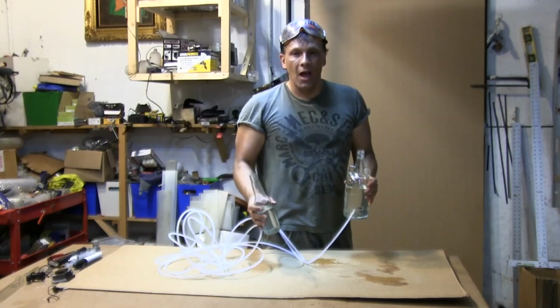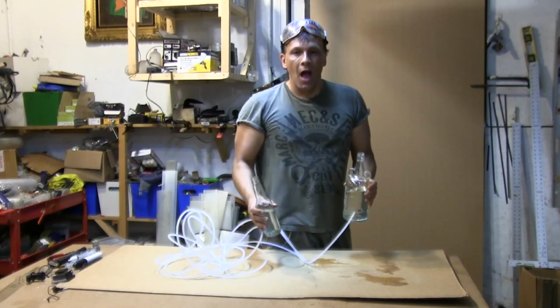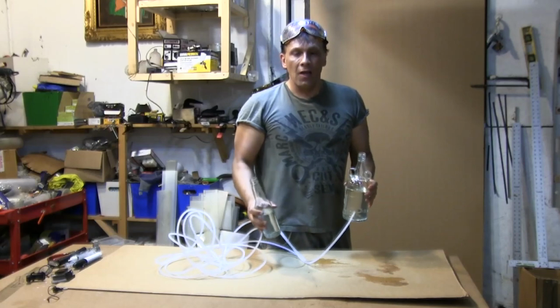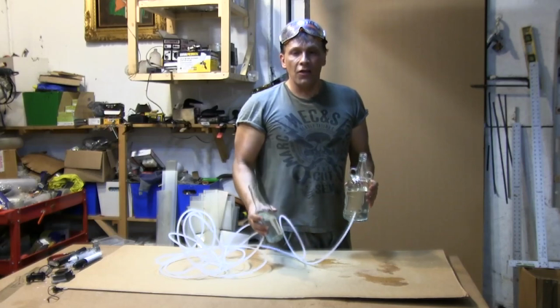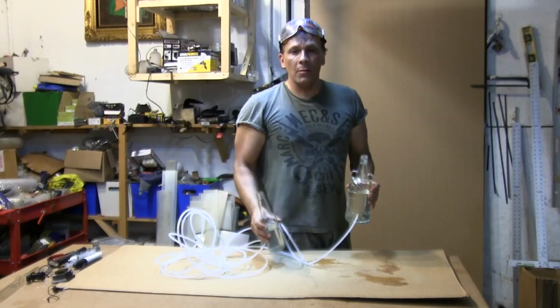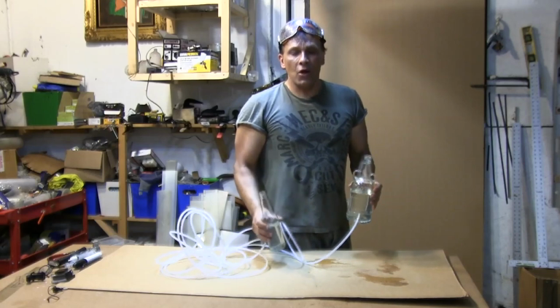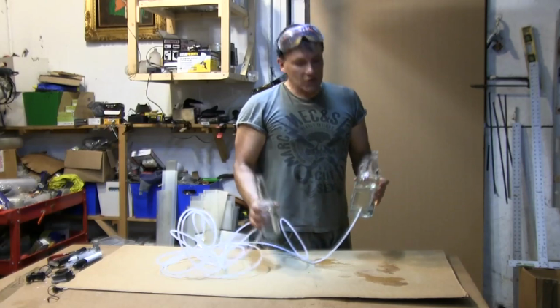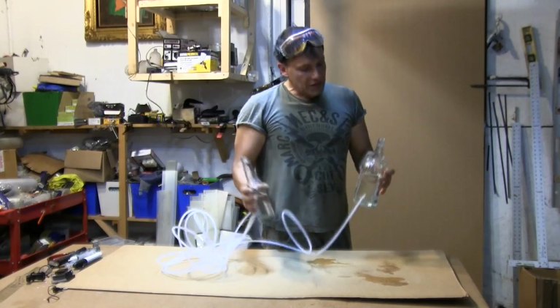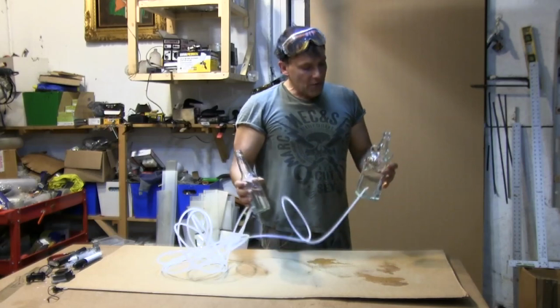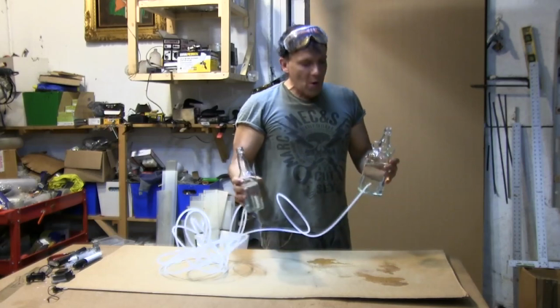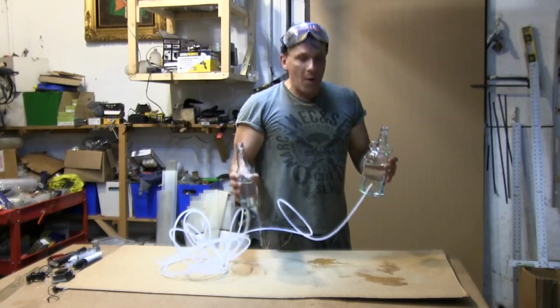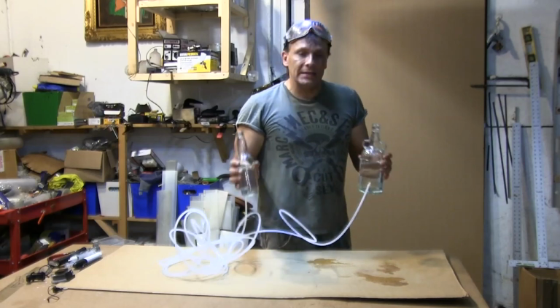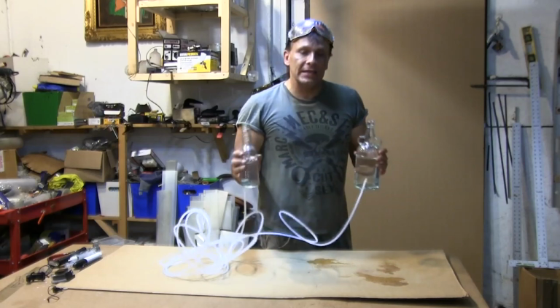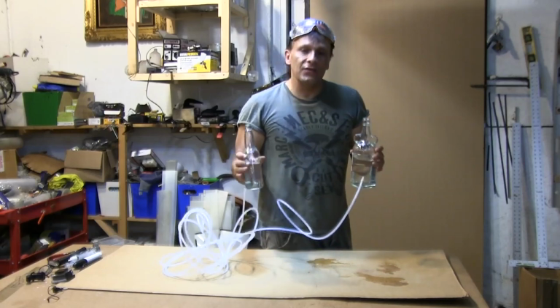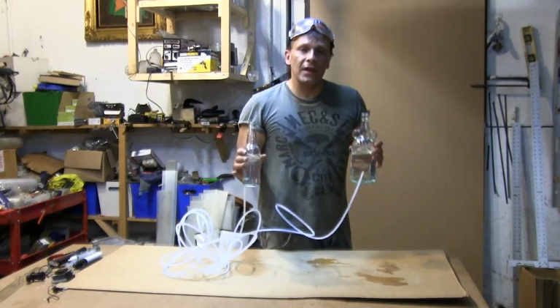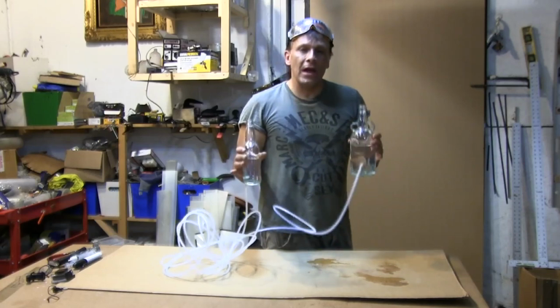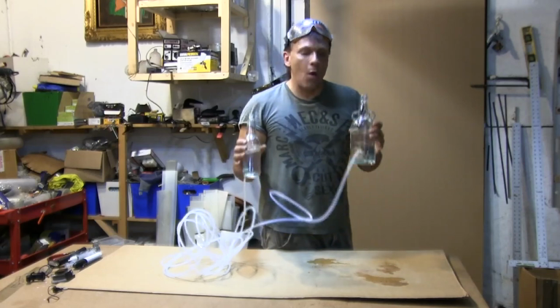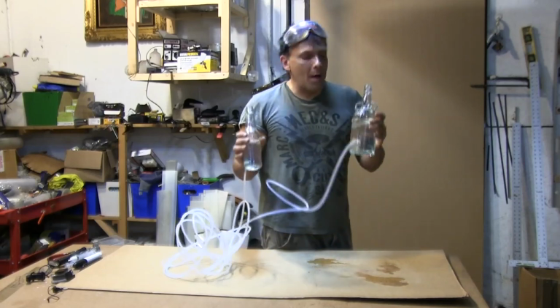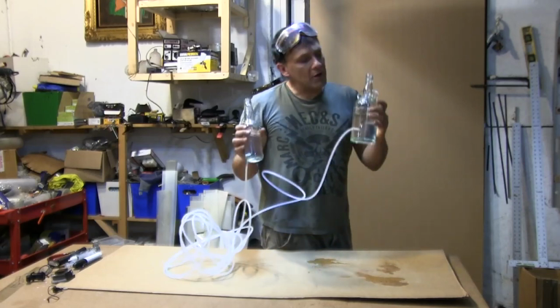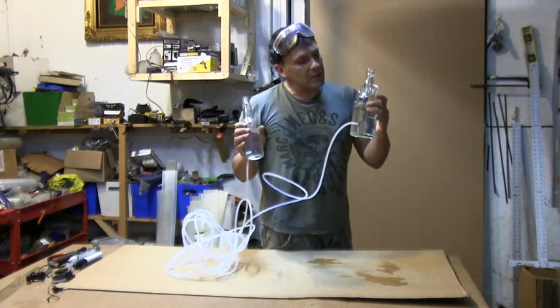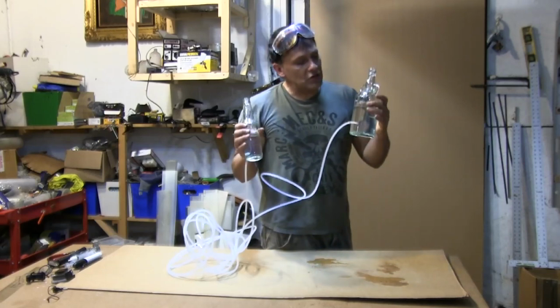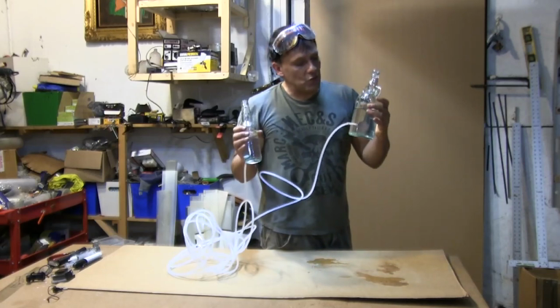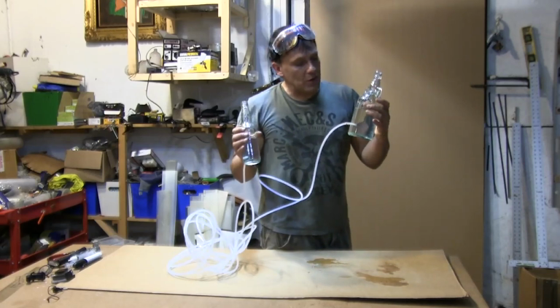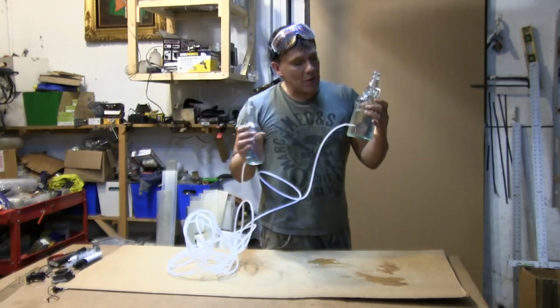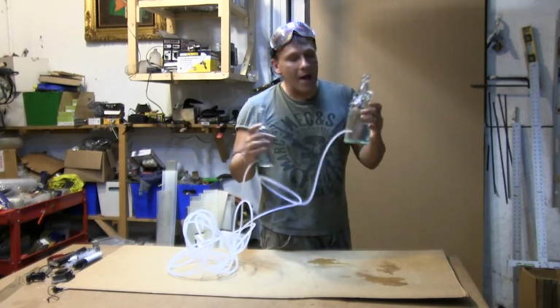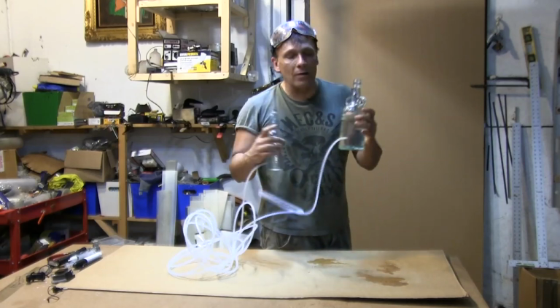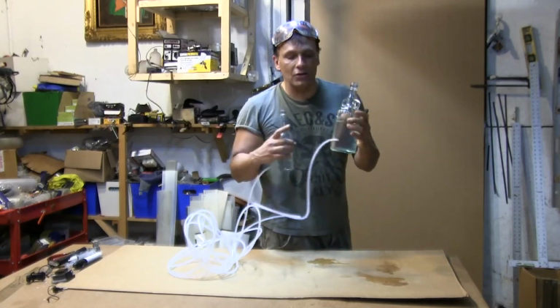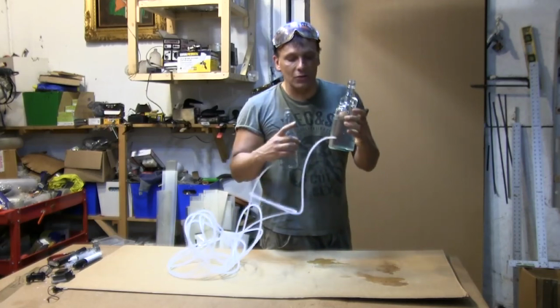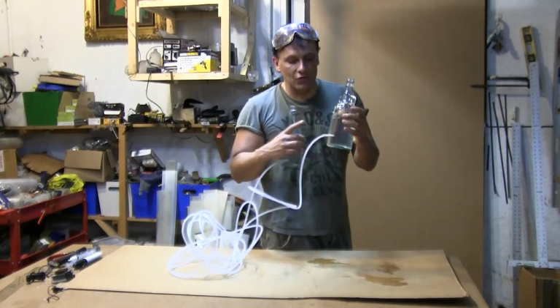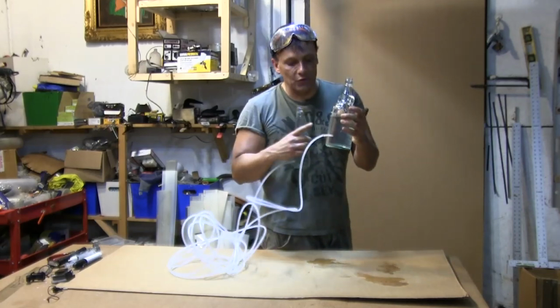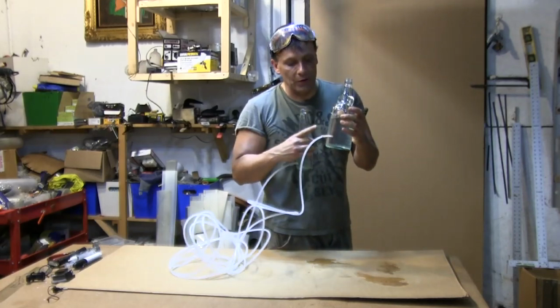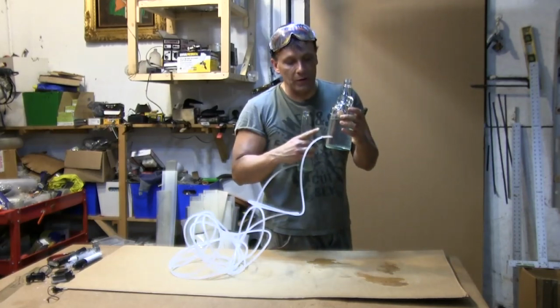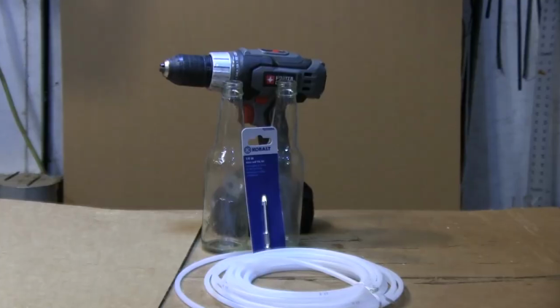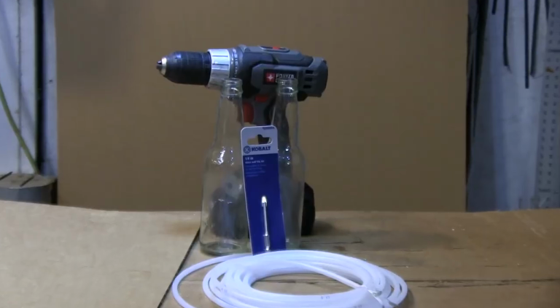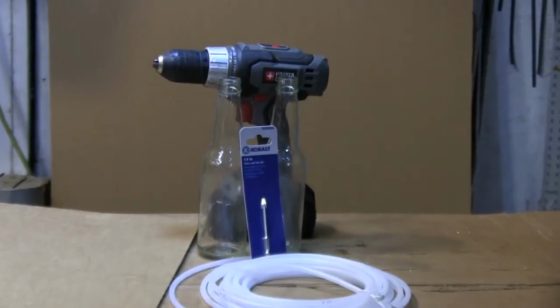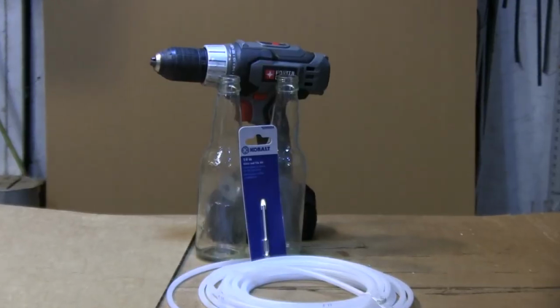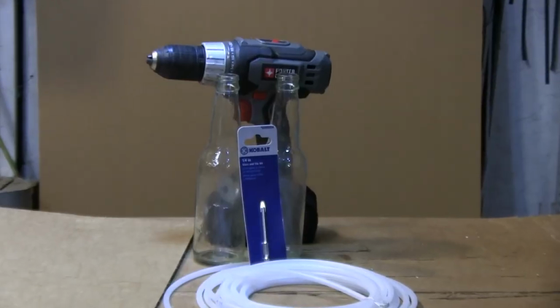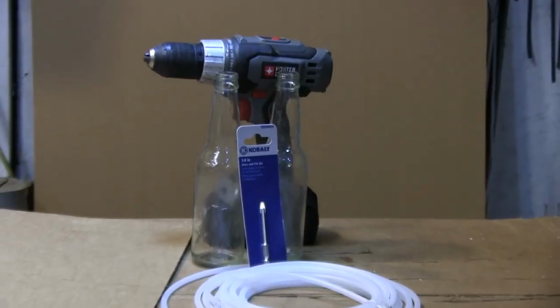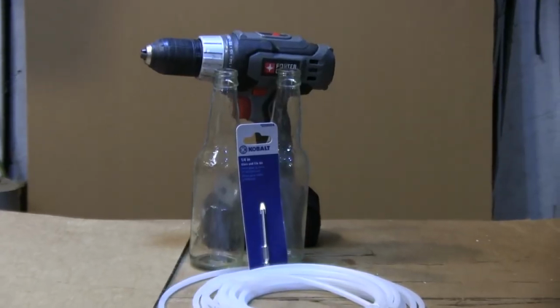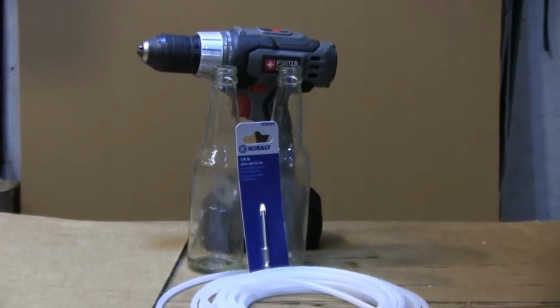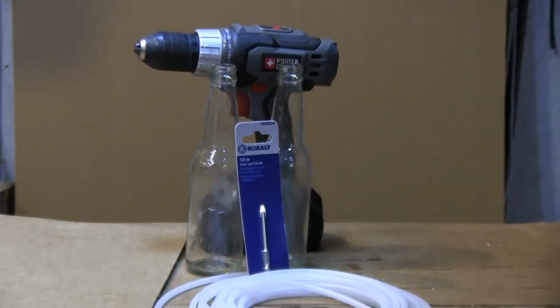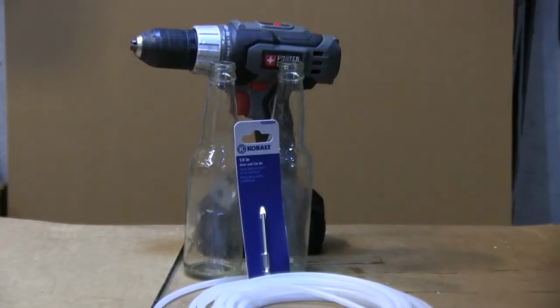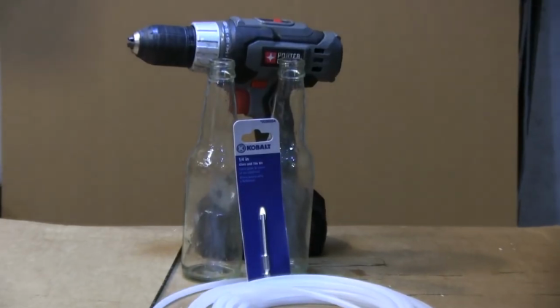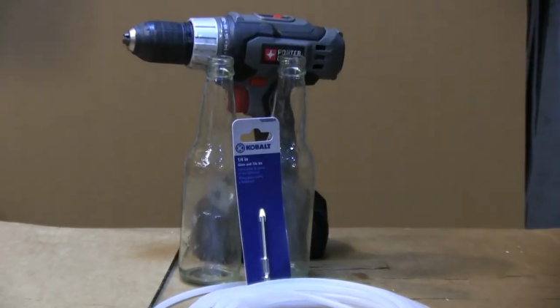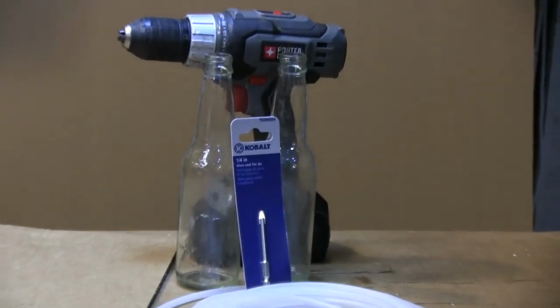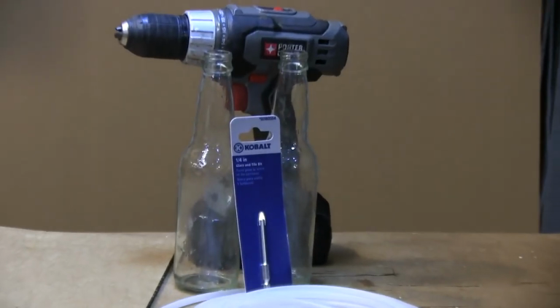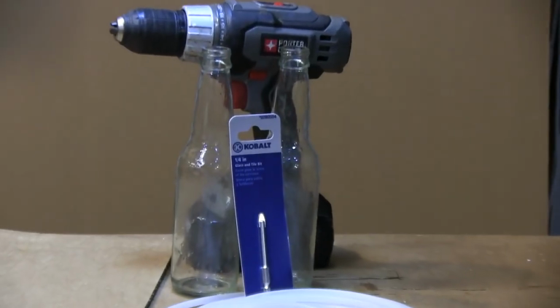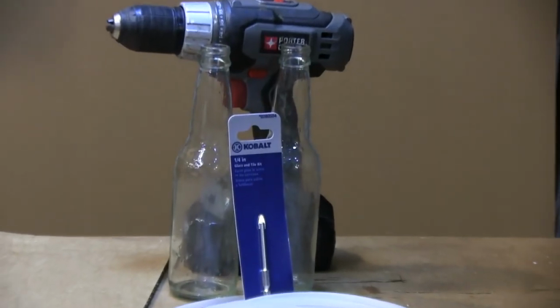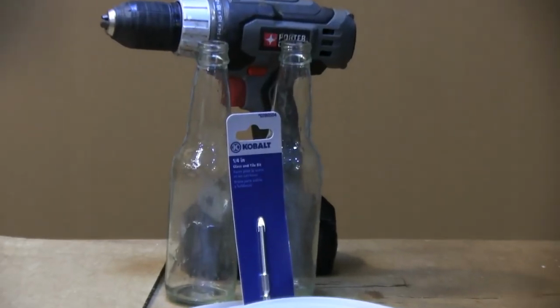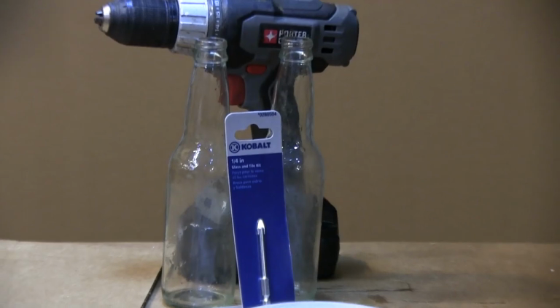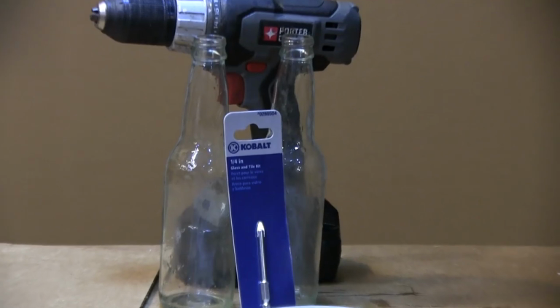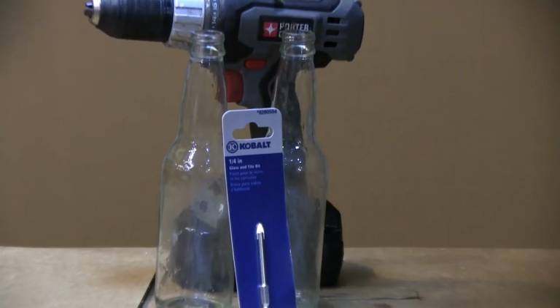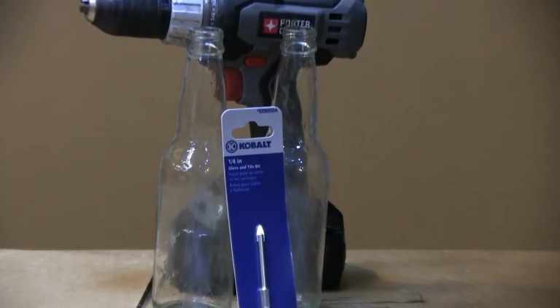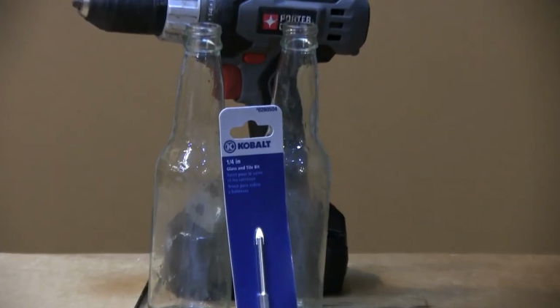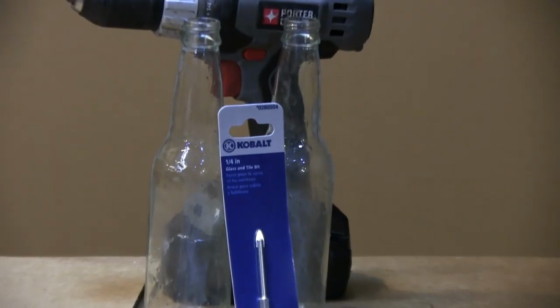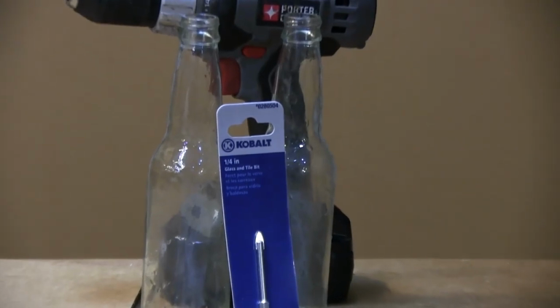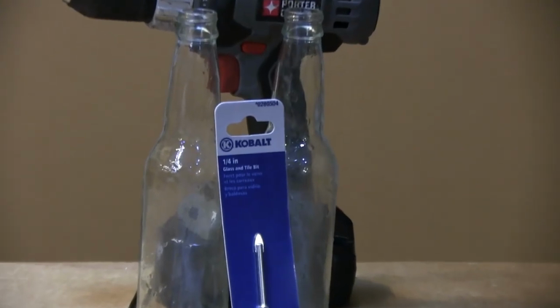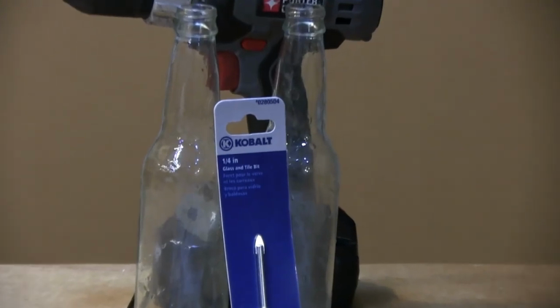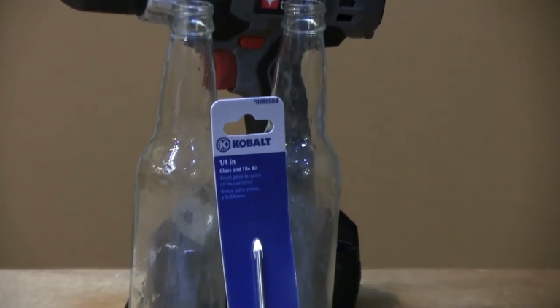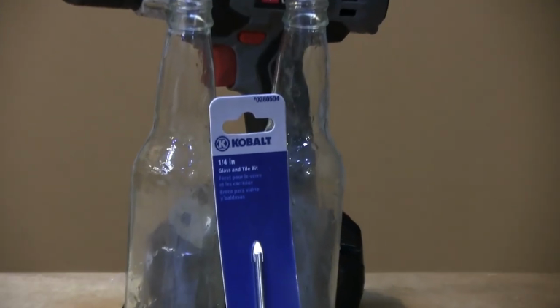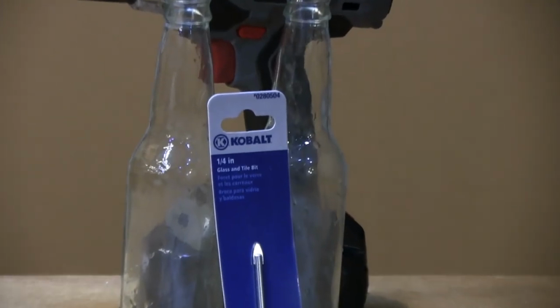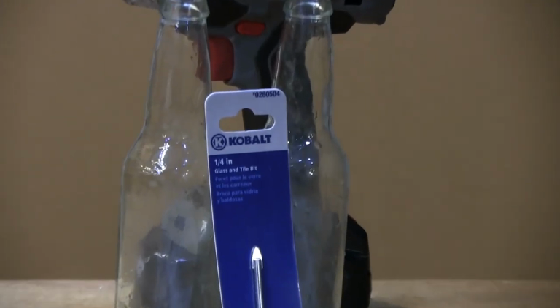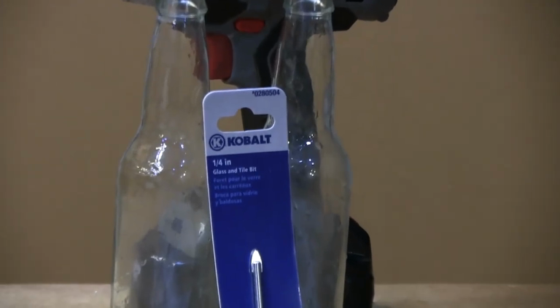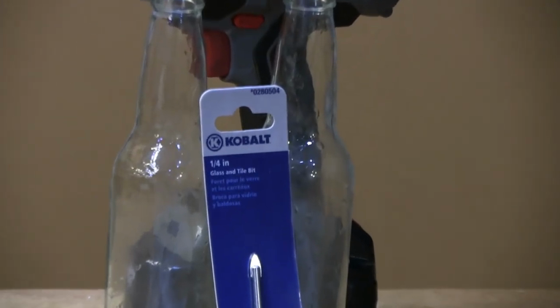Hello, I'm your host Dan Rojas. In this video, I'm going to be showing you how to drill holes in glass bottles using a glass drill bit.